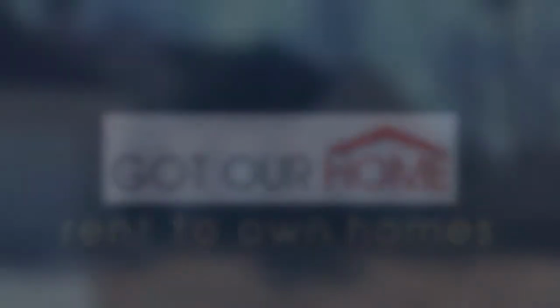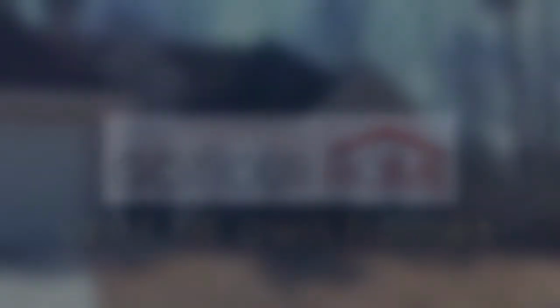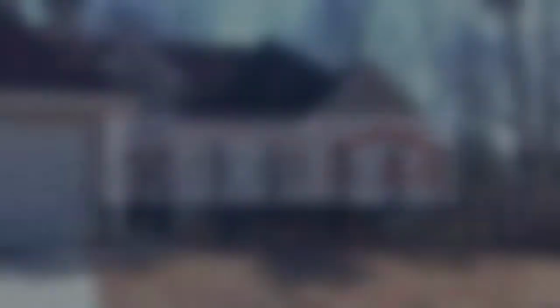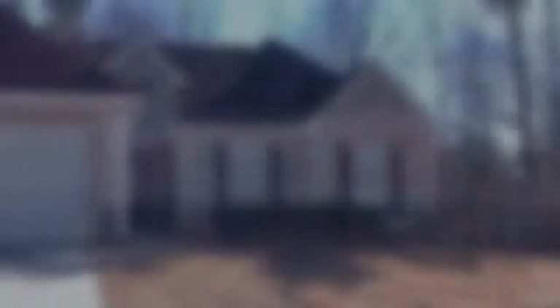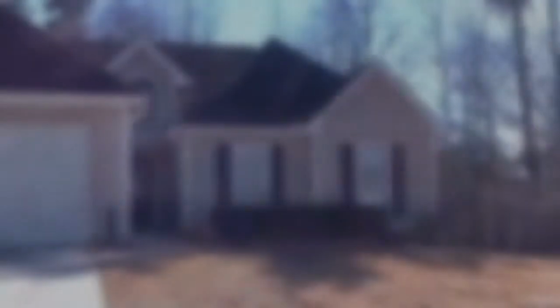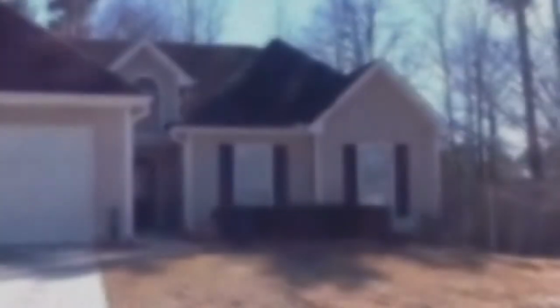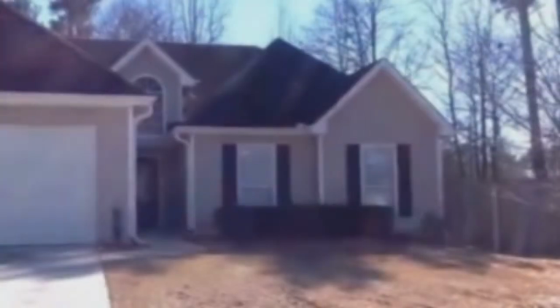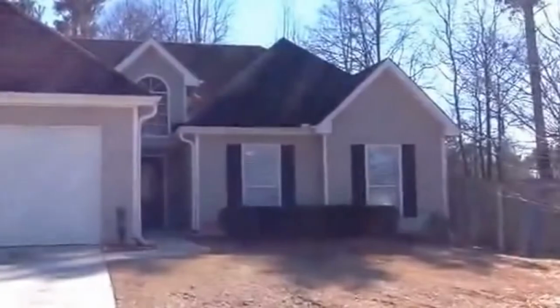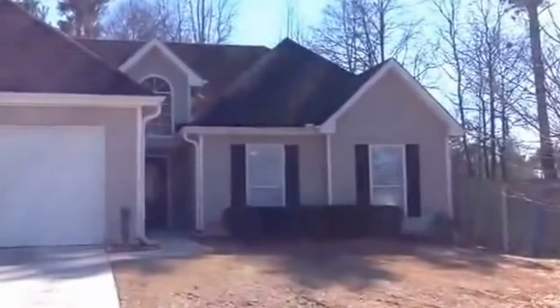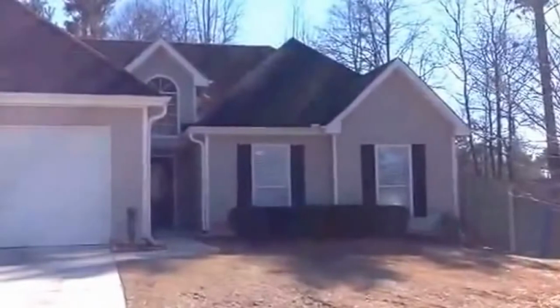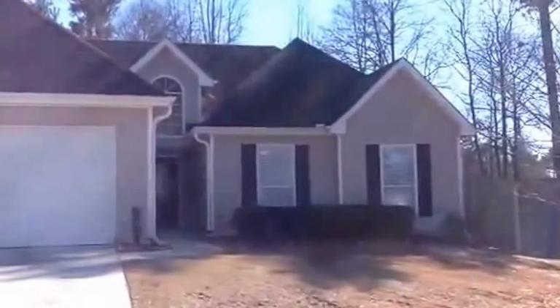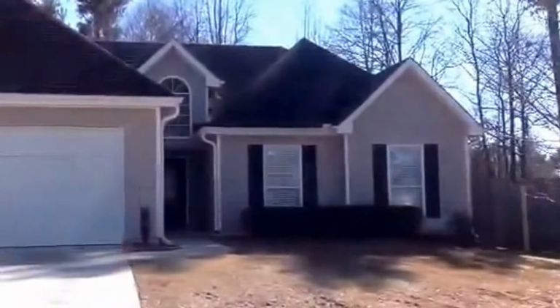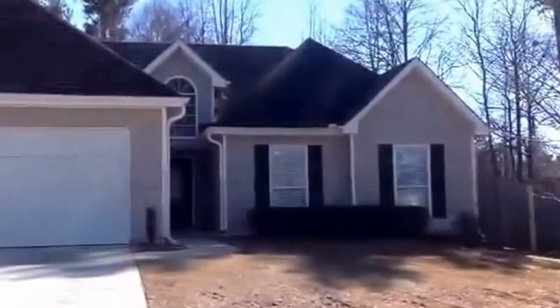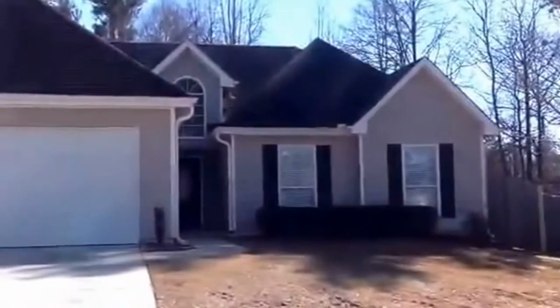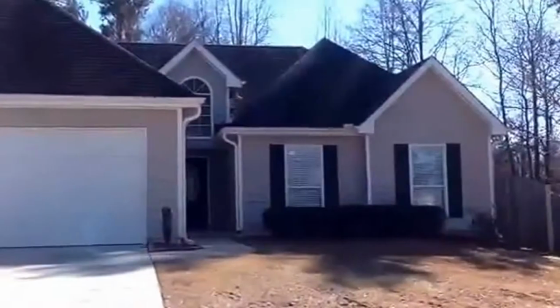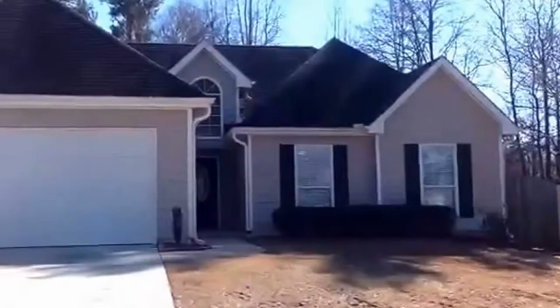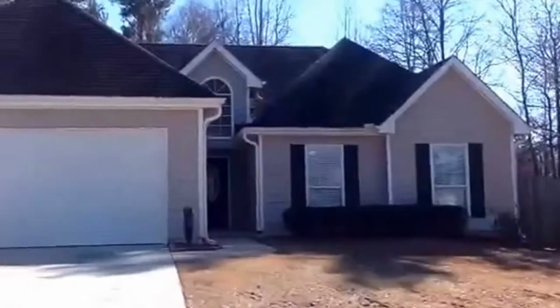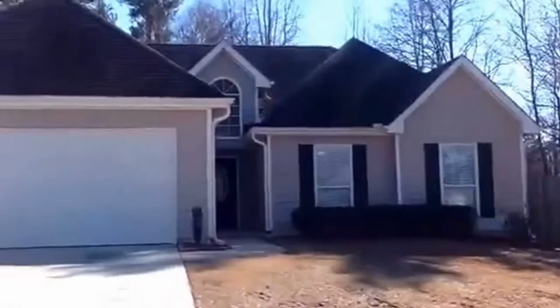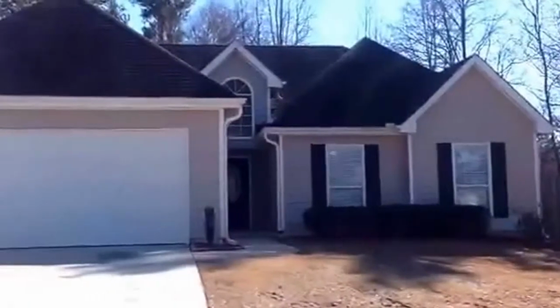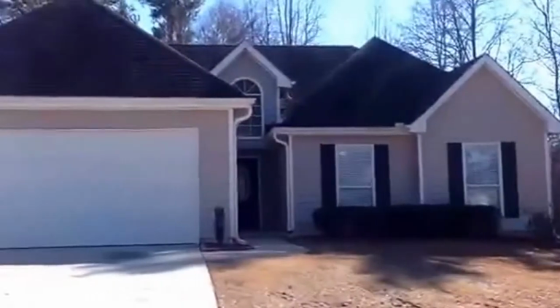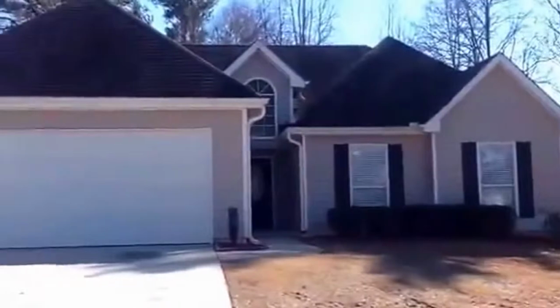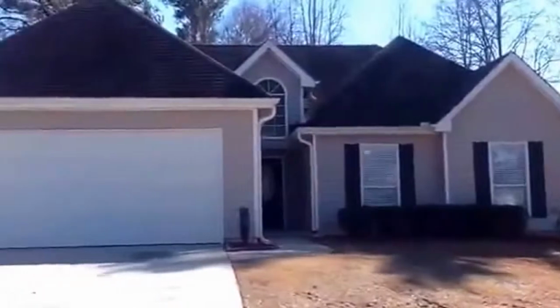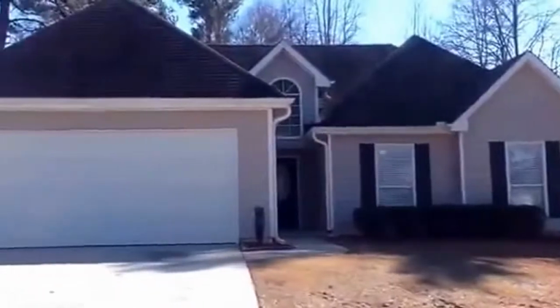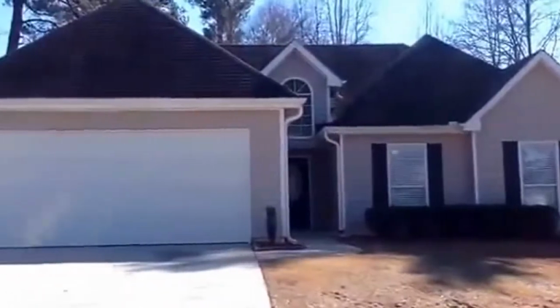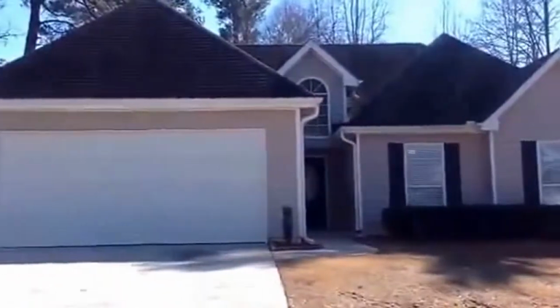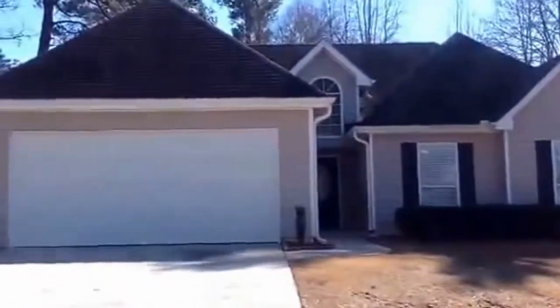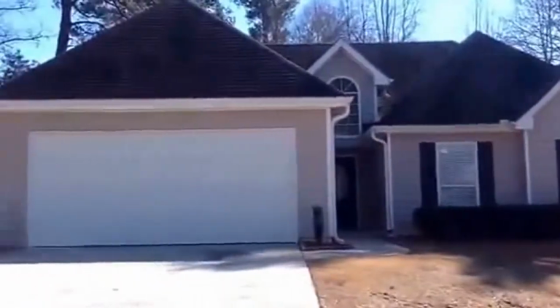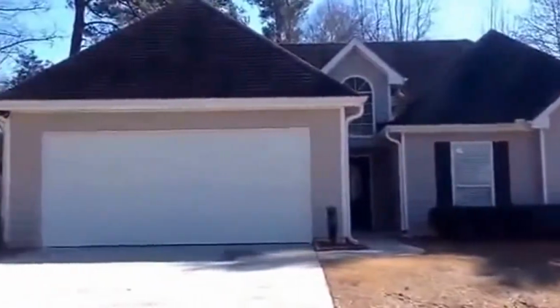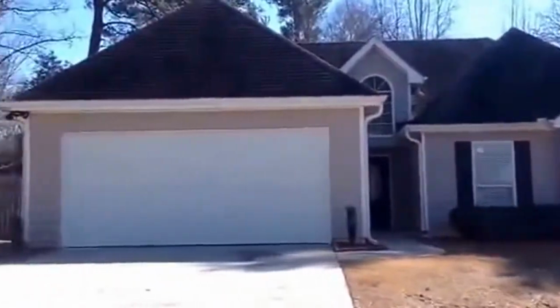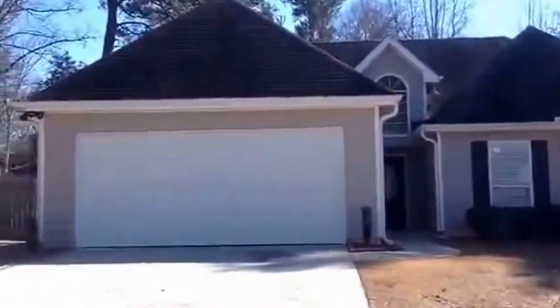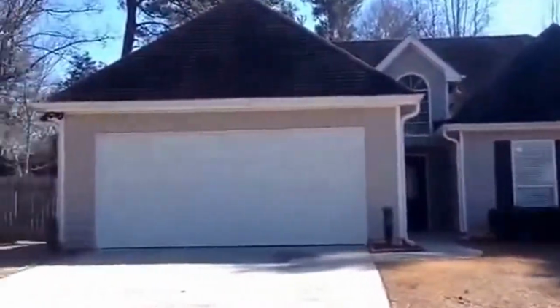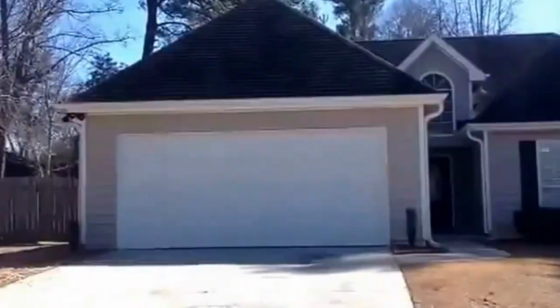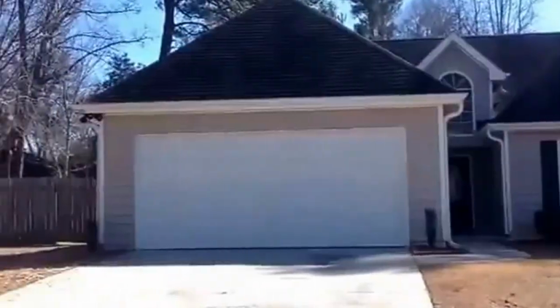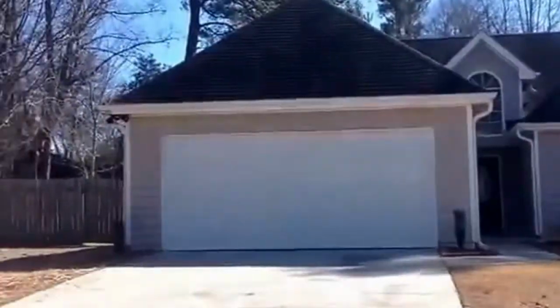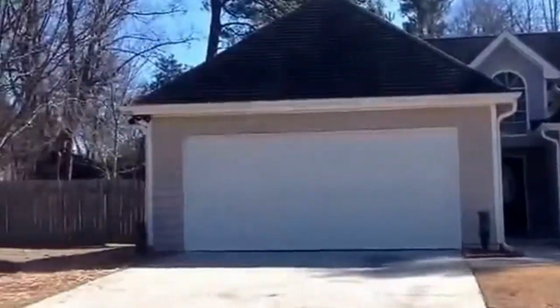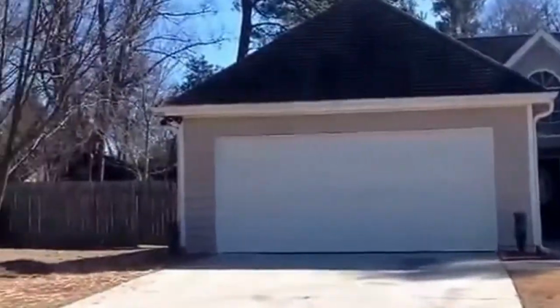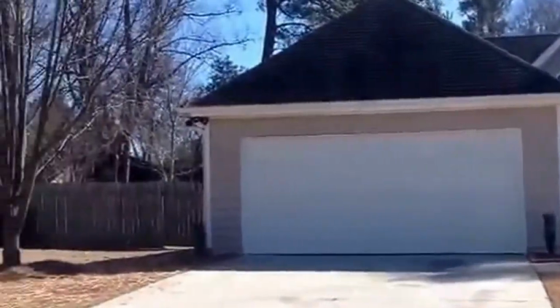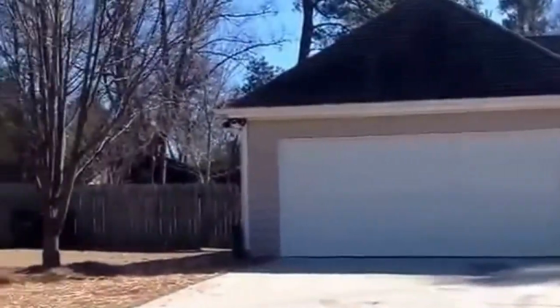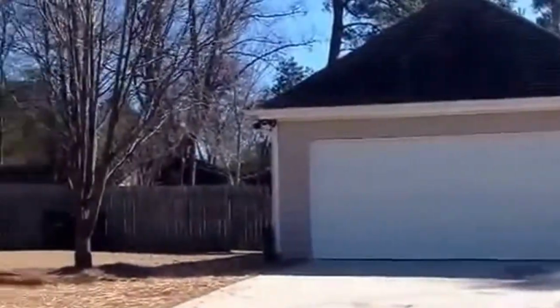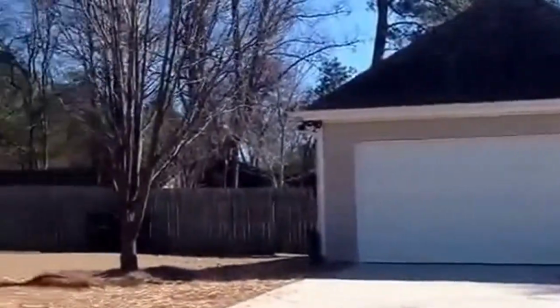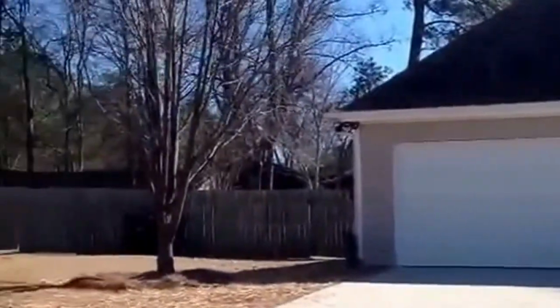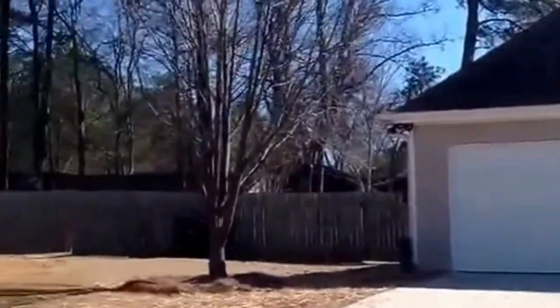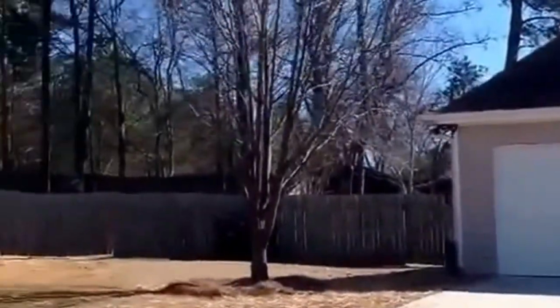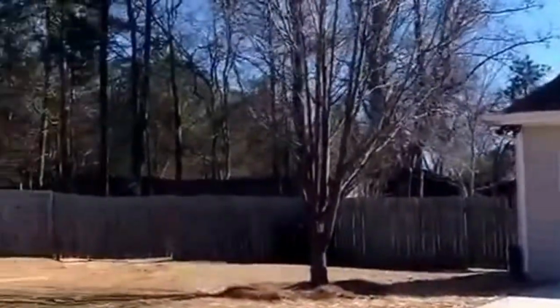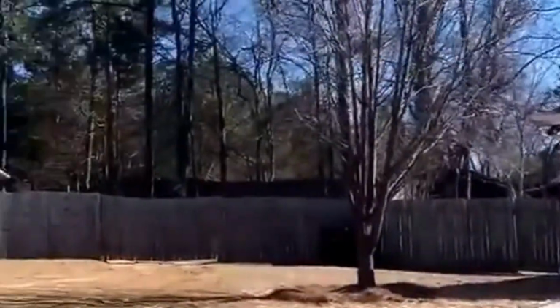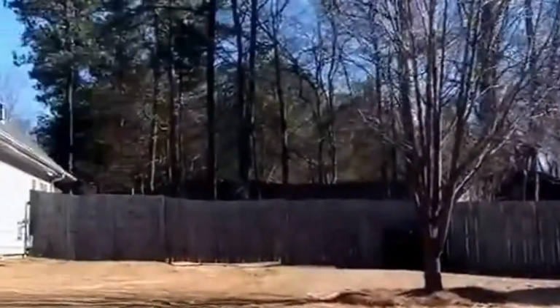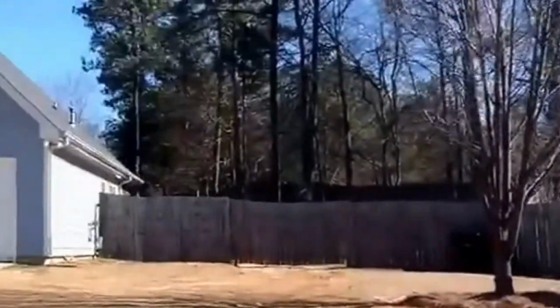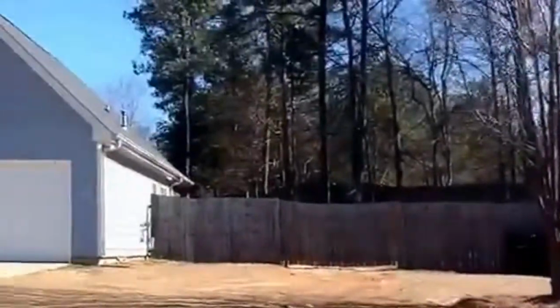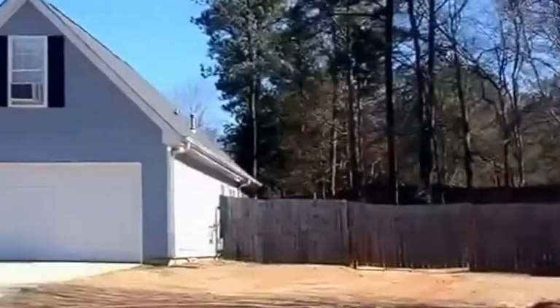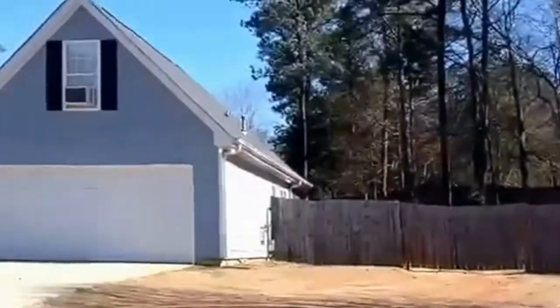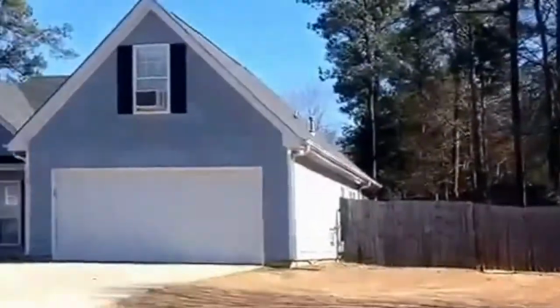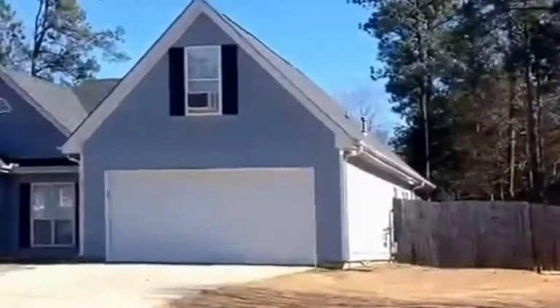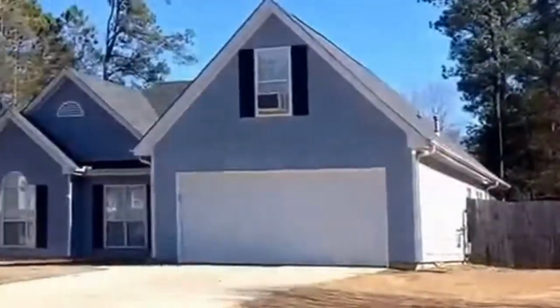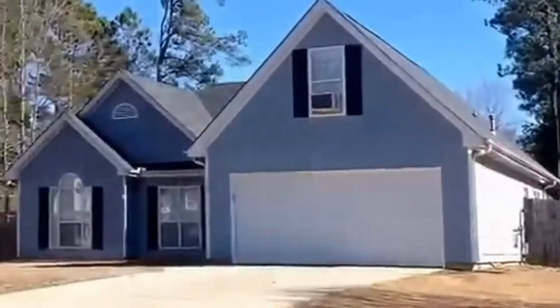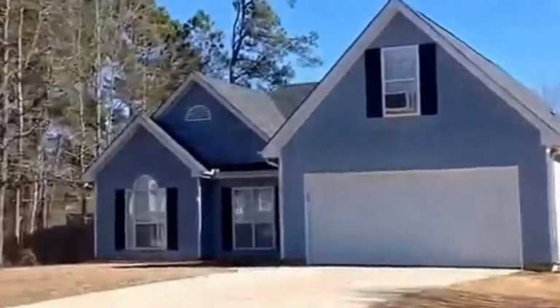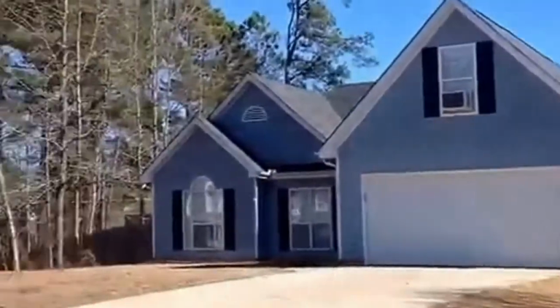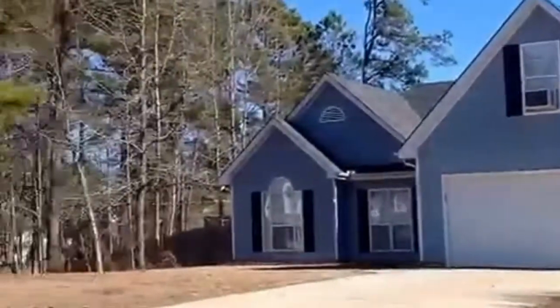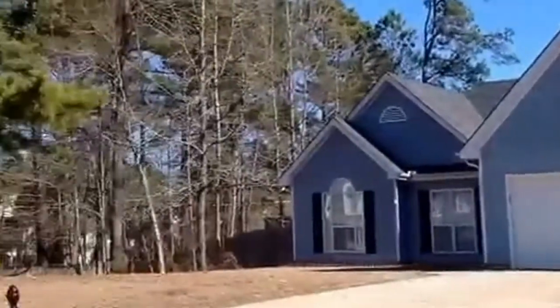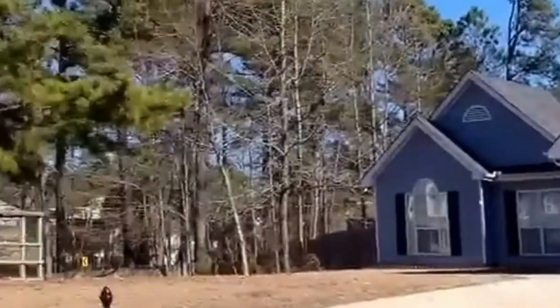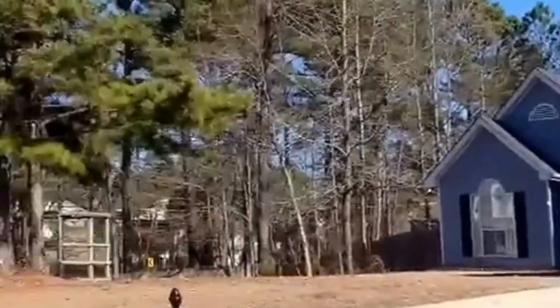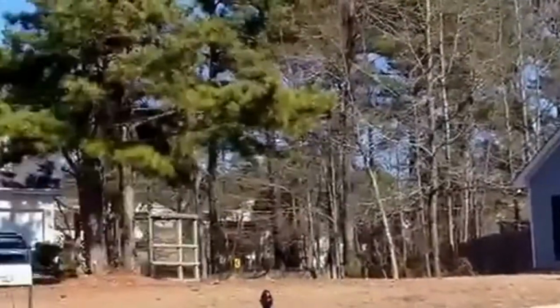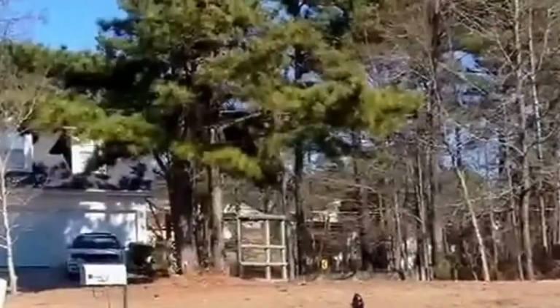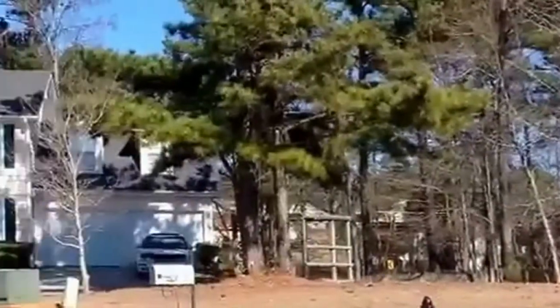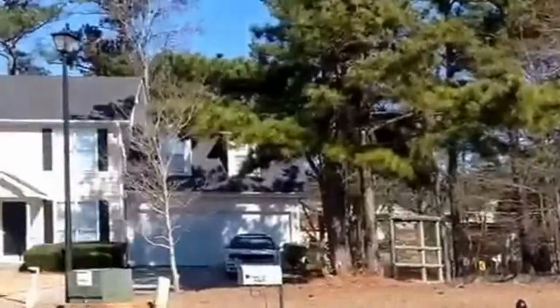We're at 1479 Stonewood Court, Hampton, Georgia. It's a beautiful 3-2 home in a cul-de-sac site.